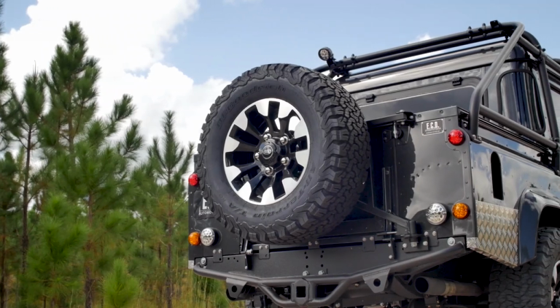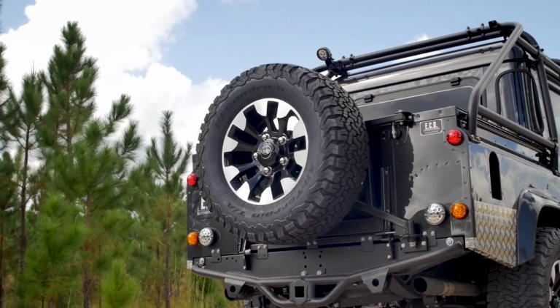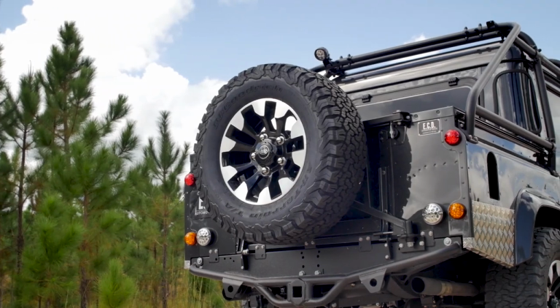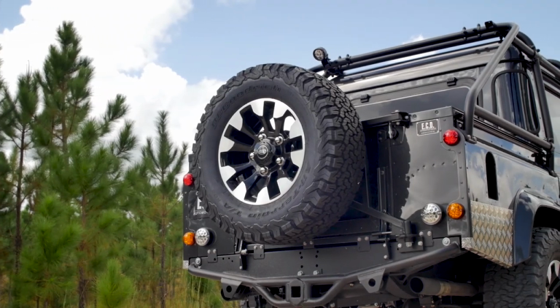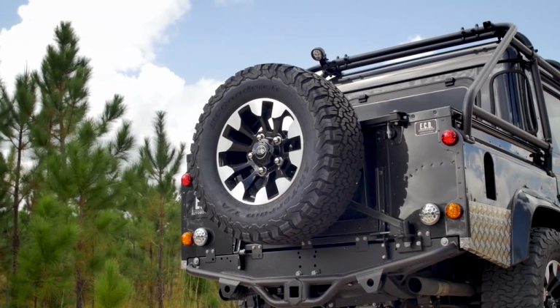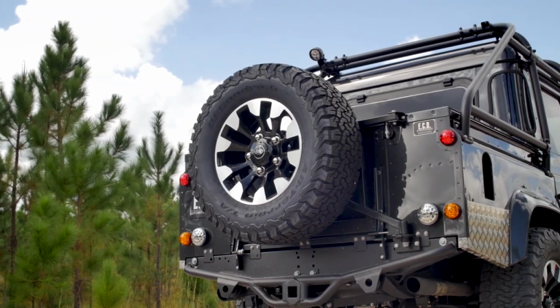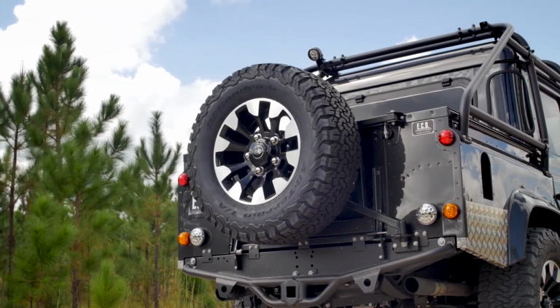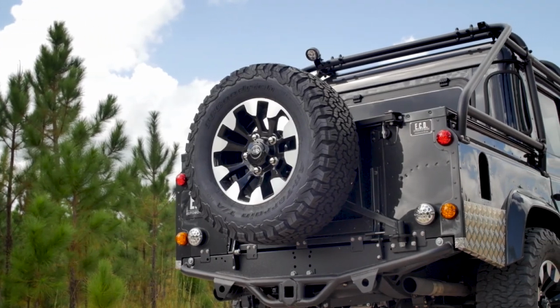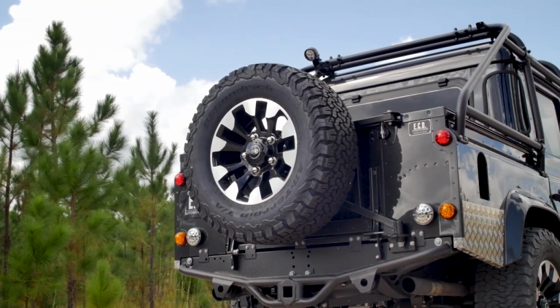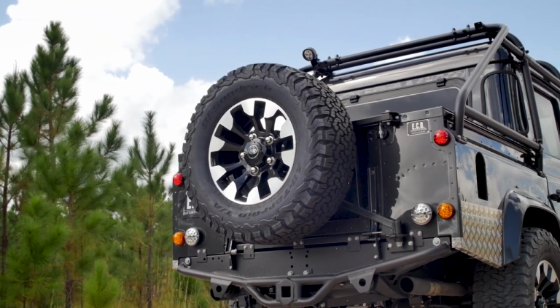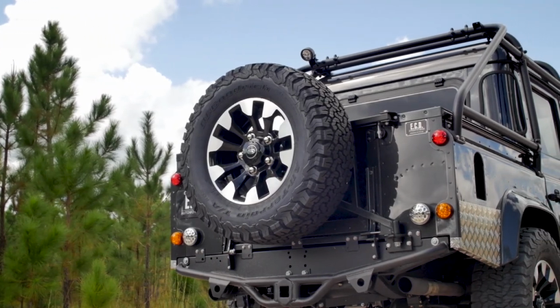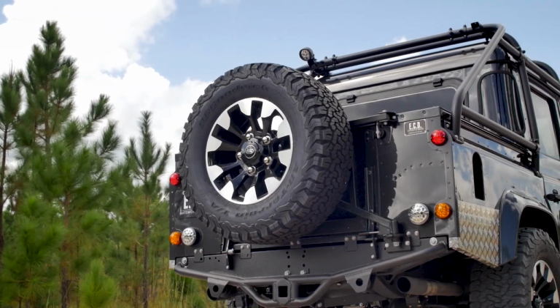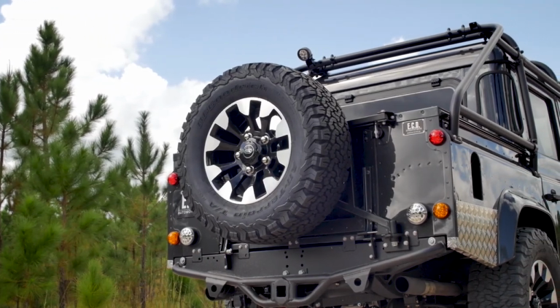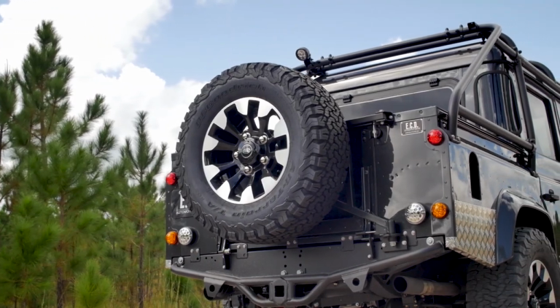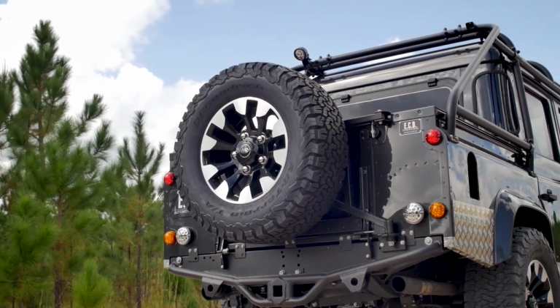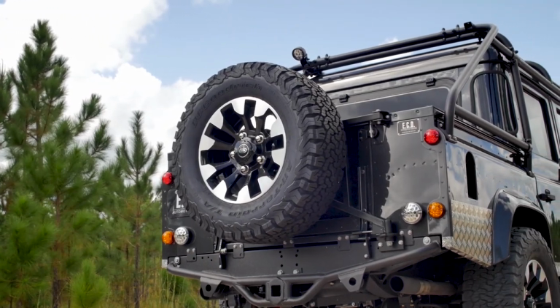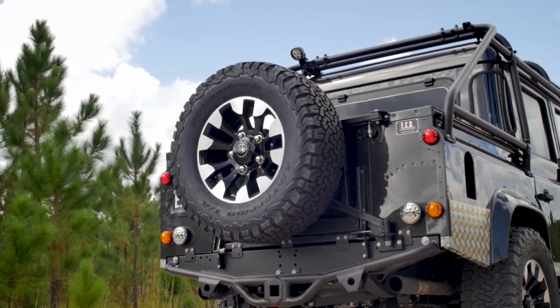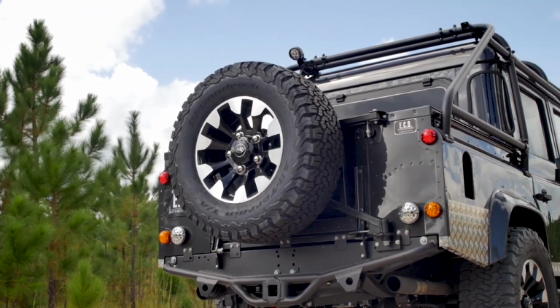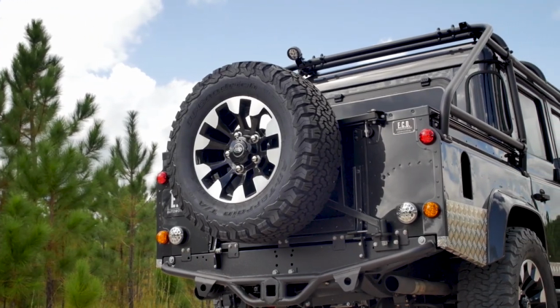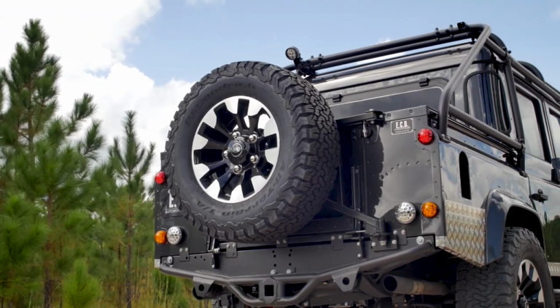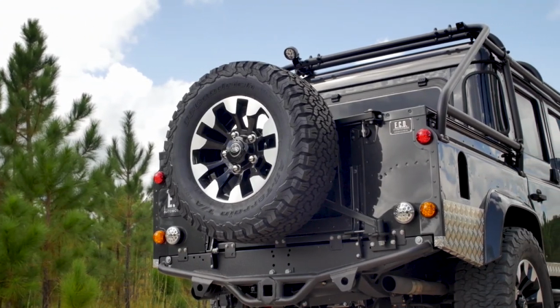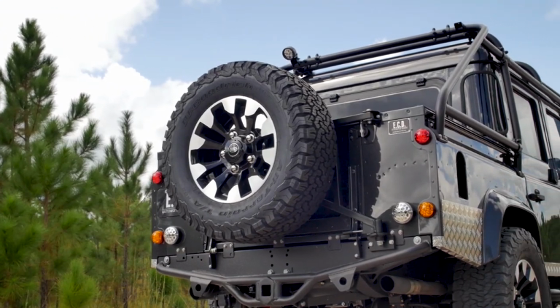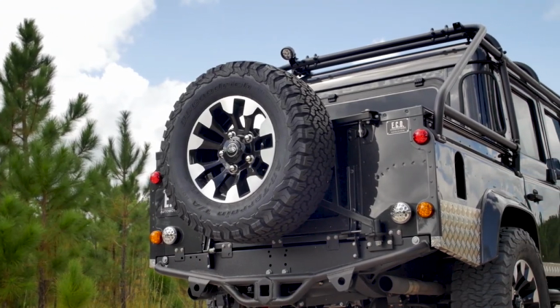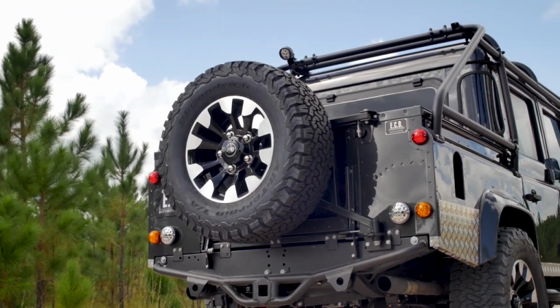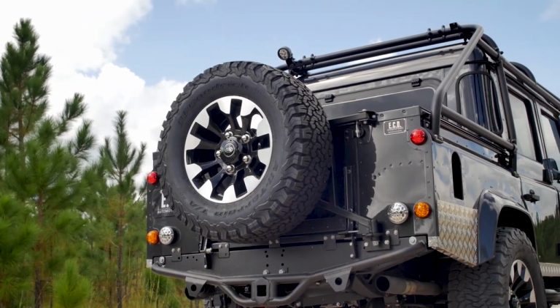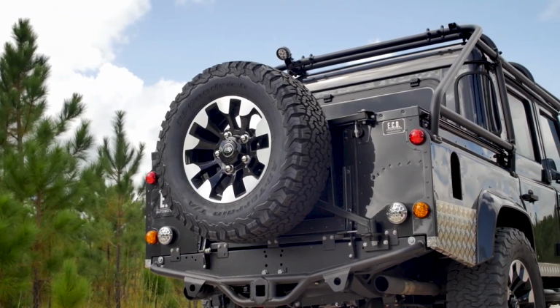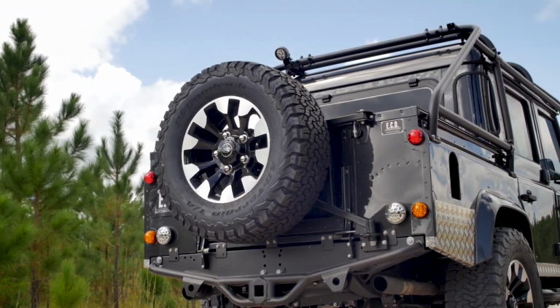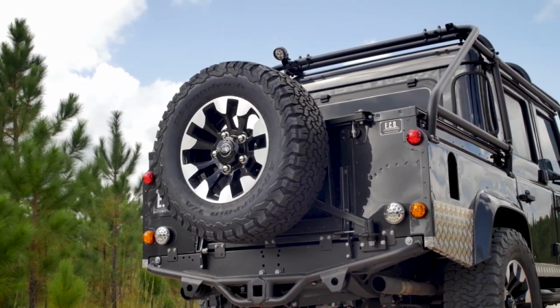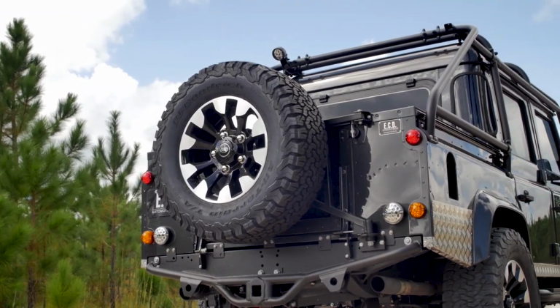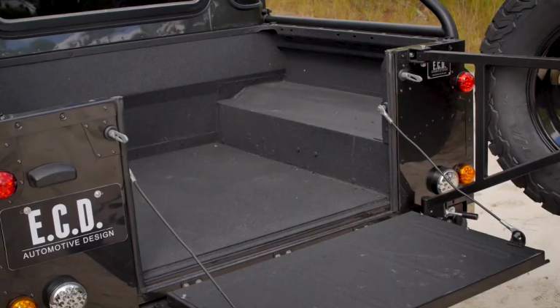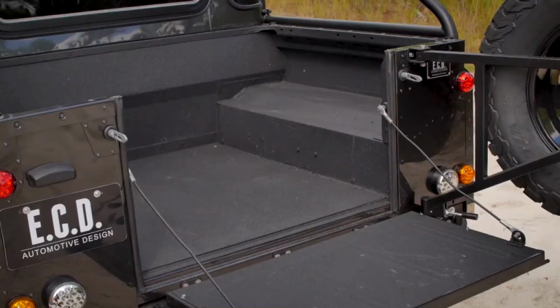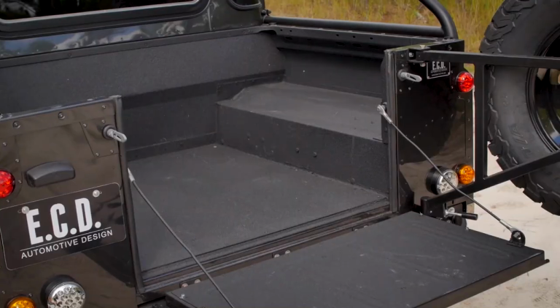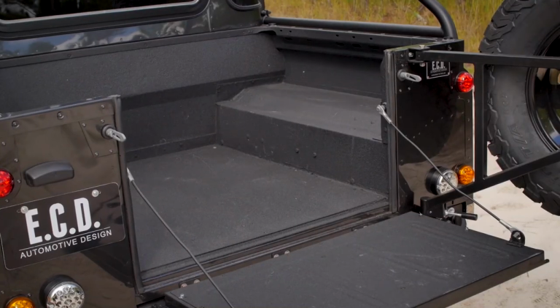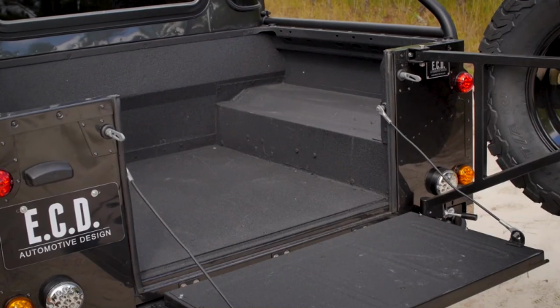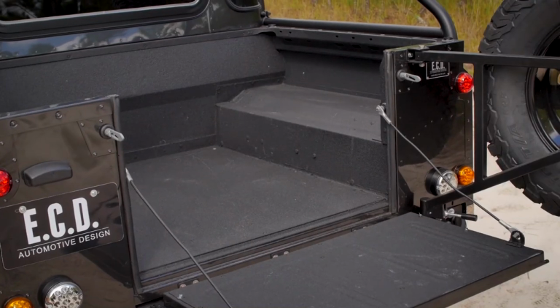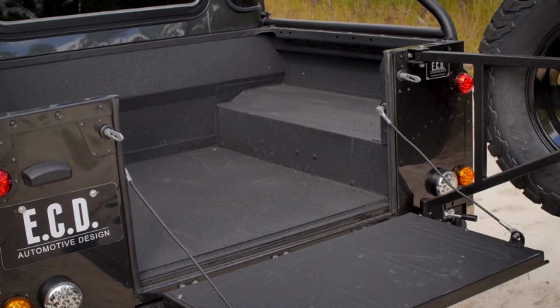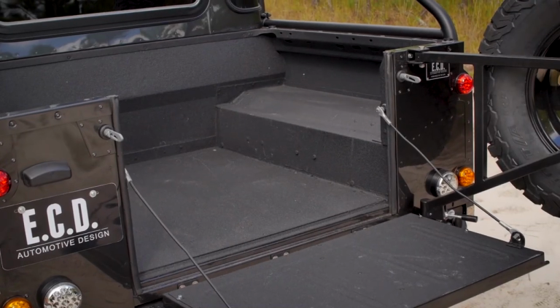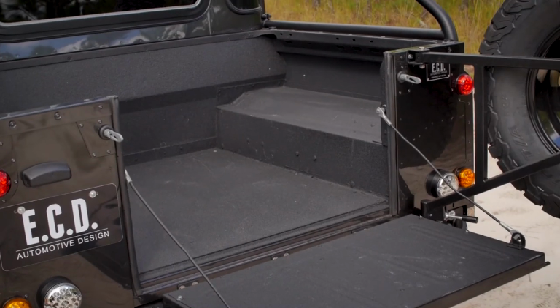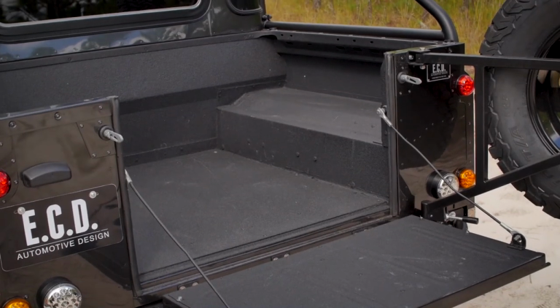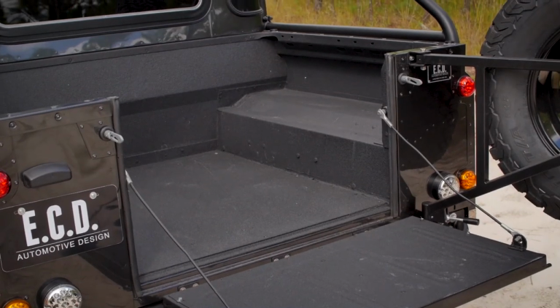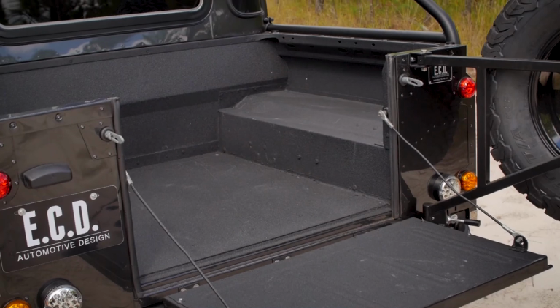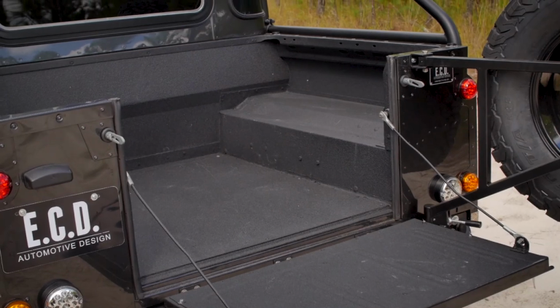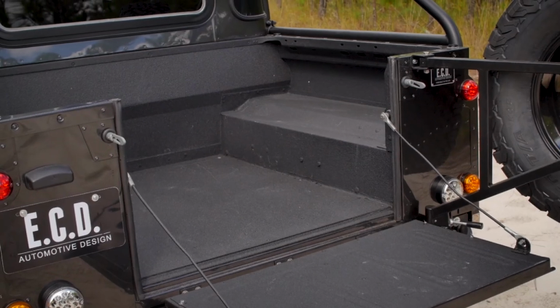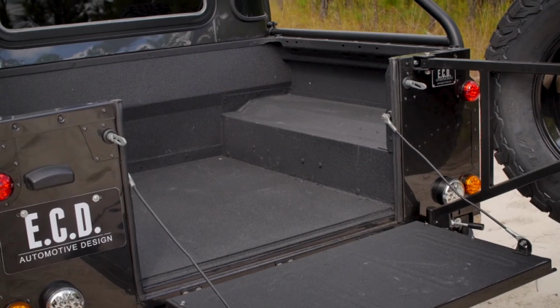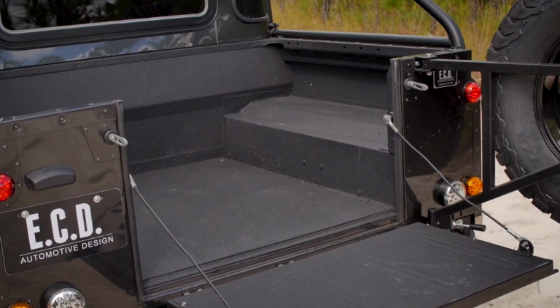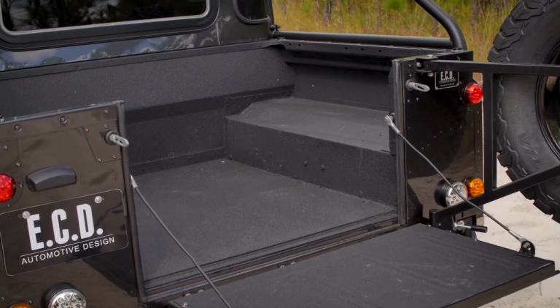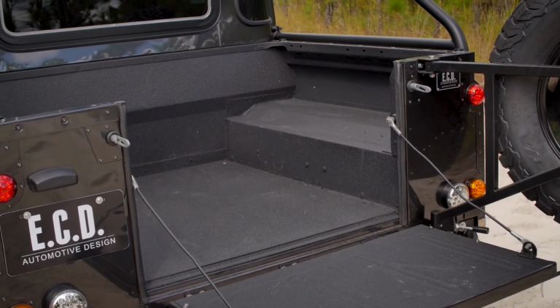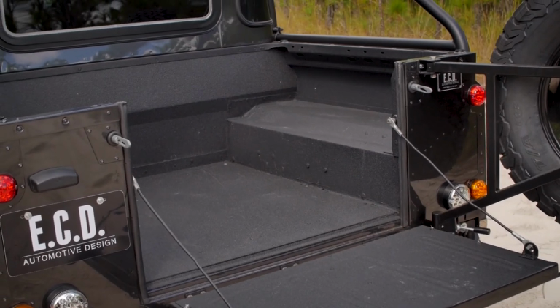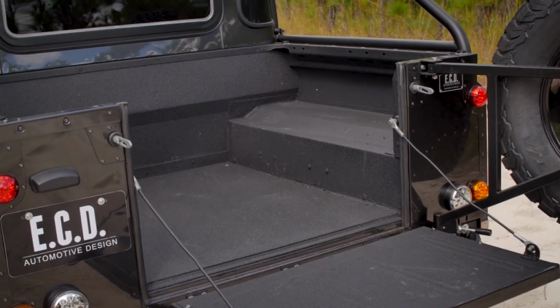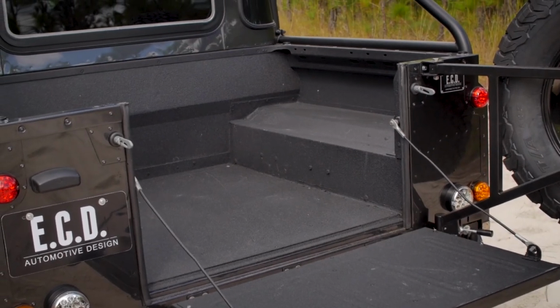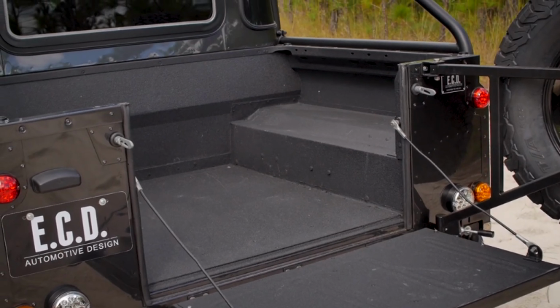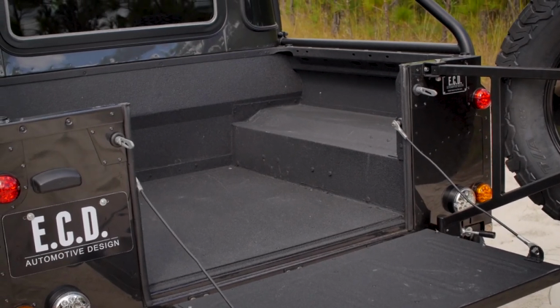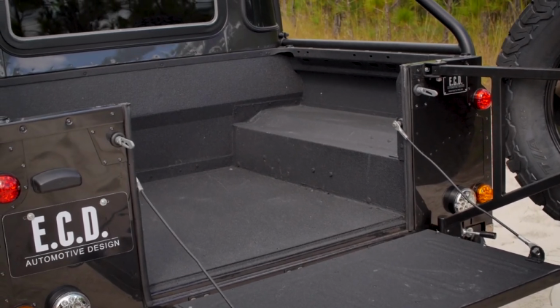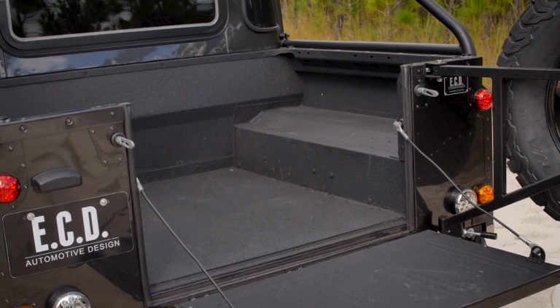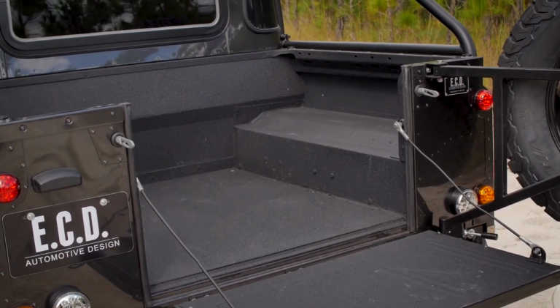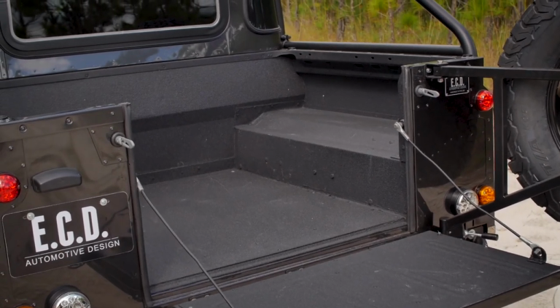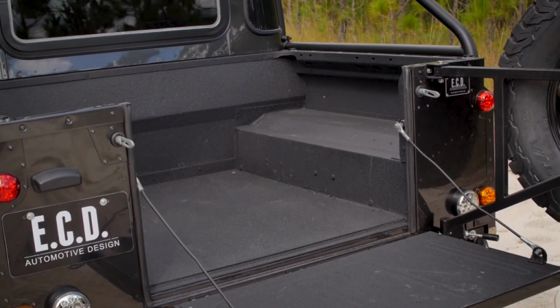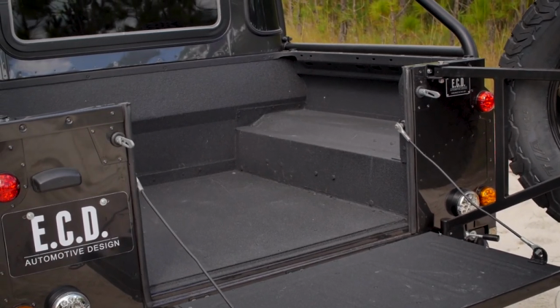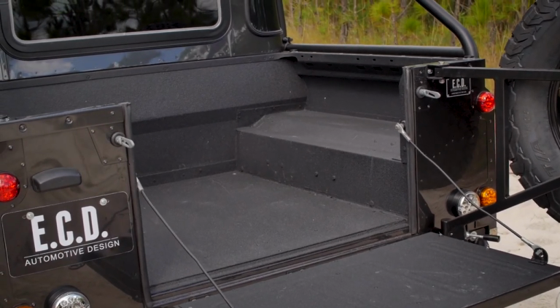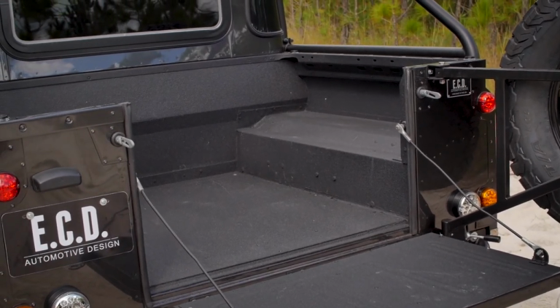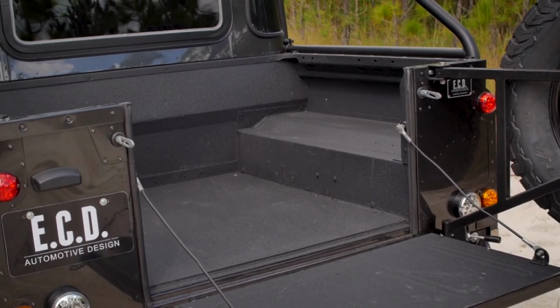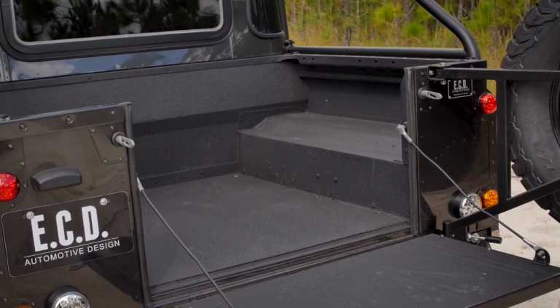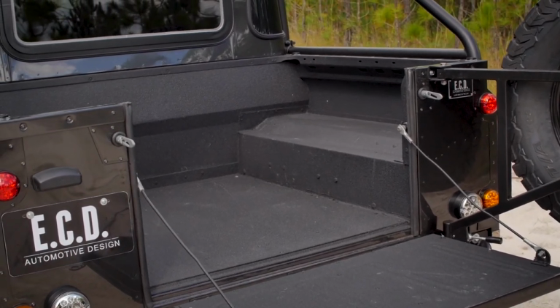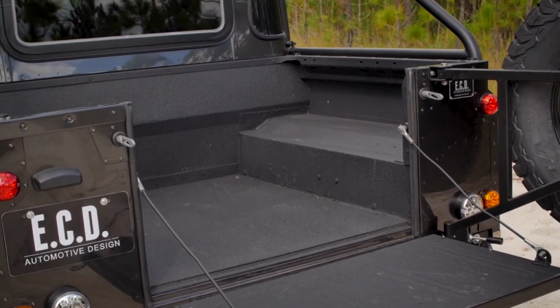Causeway grey pearl really makes this a tough looking truck. Yellowstone is a great truck for everyday use and for the weekend adventures.